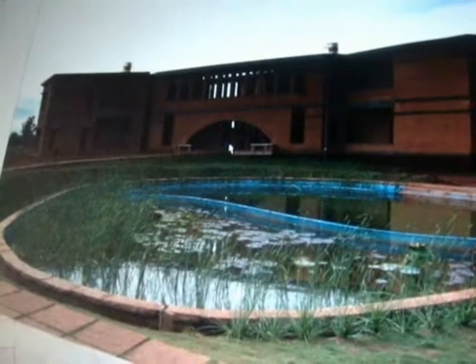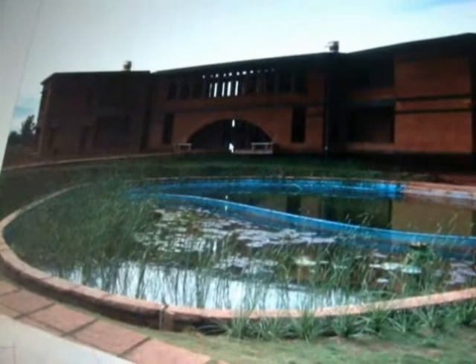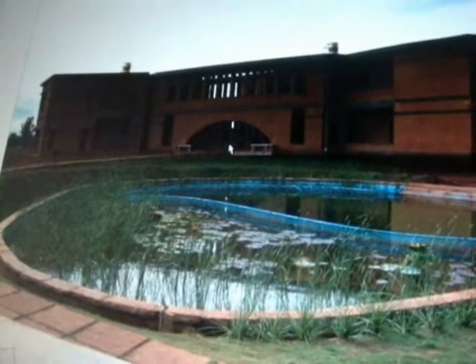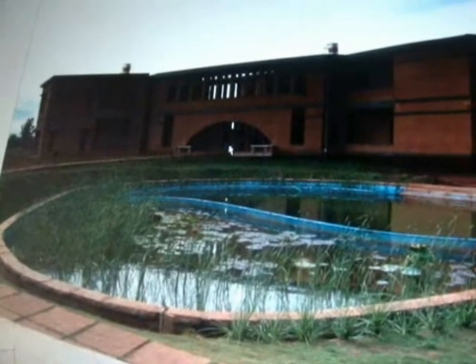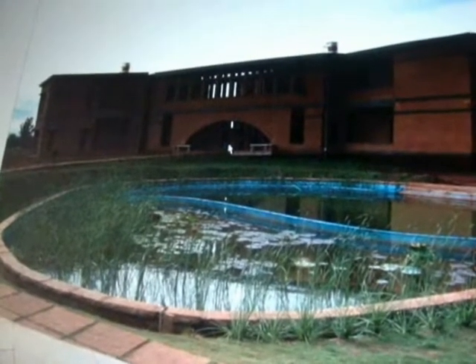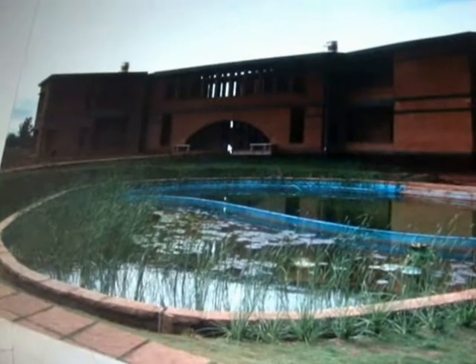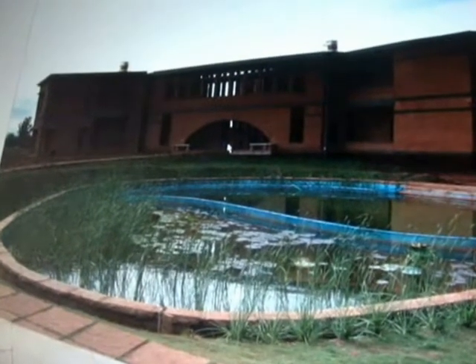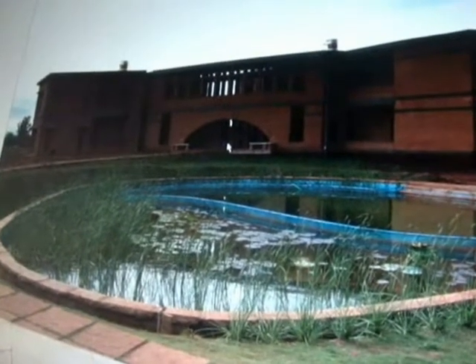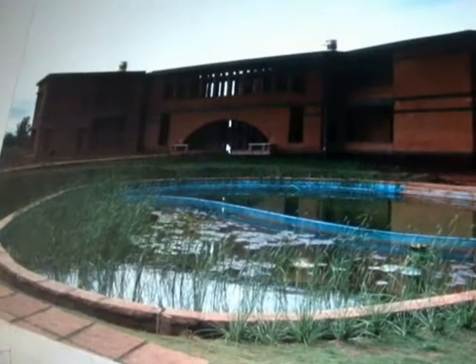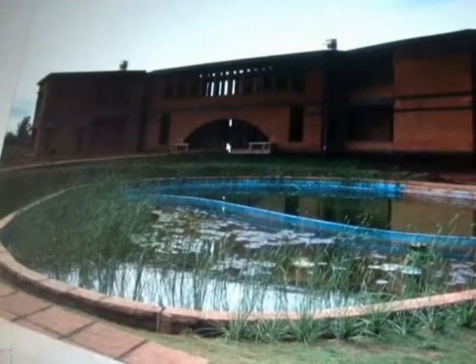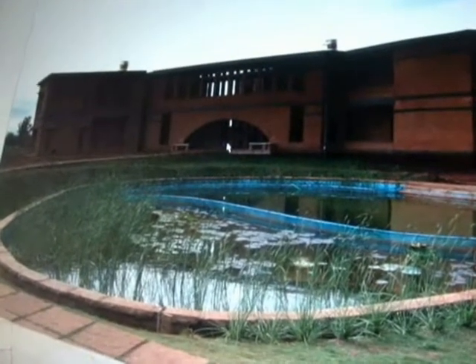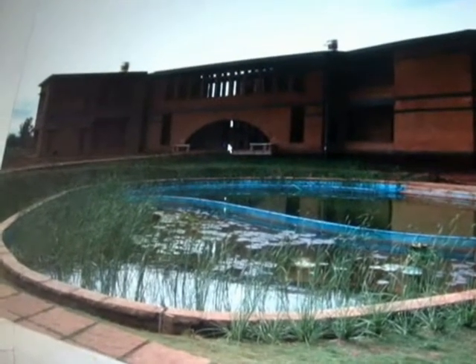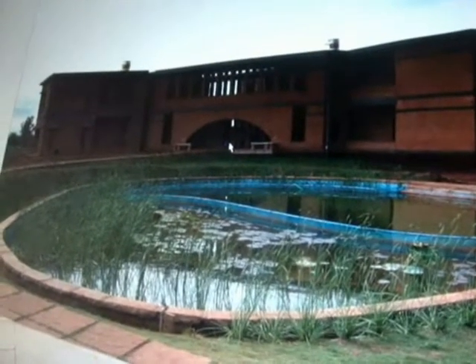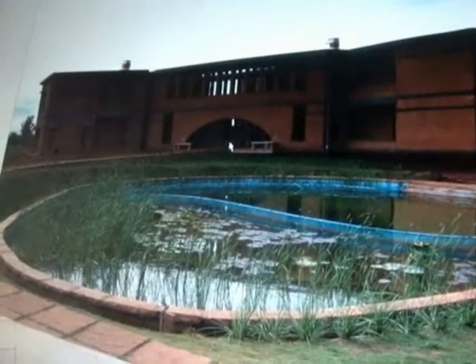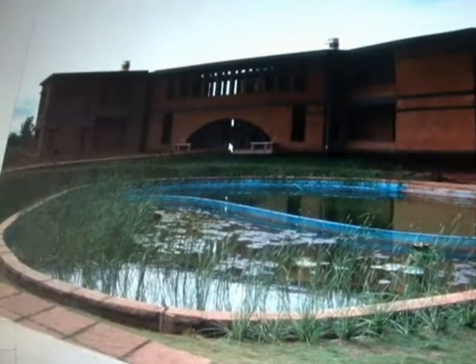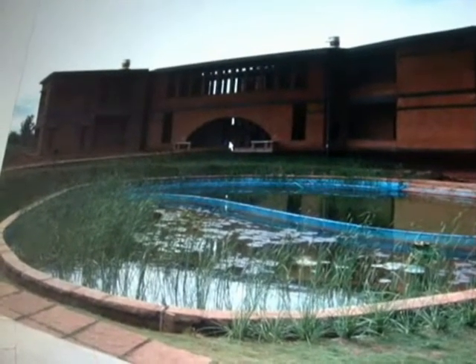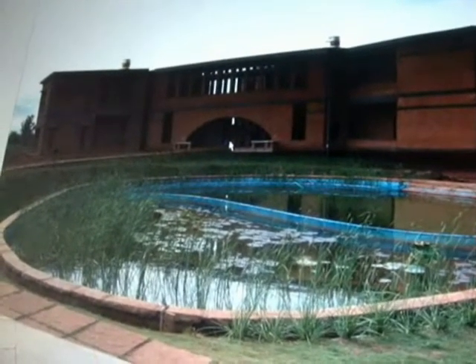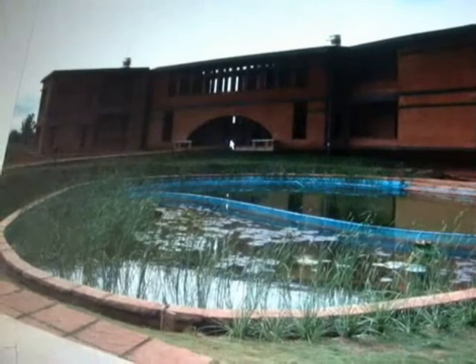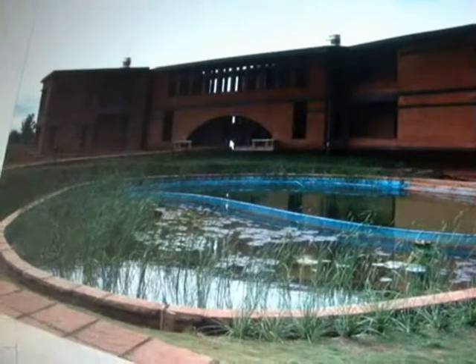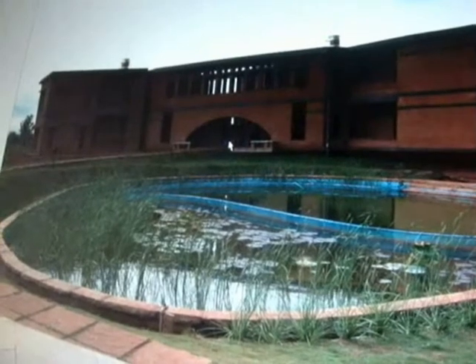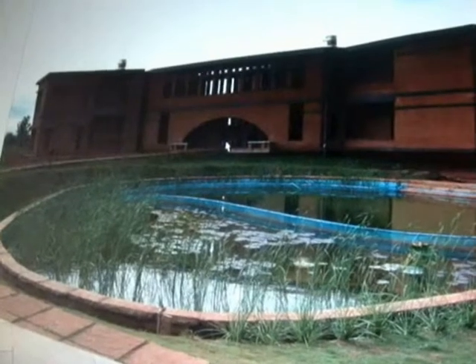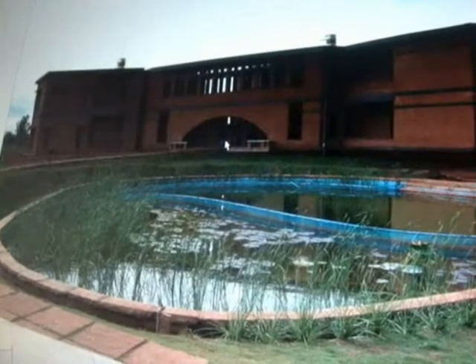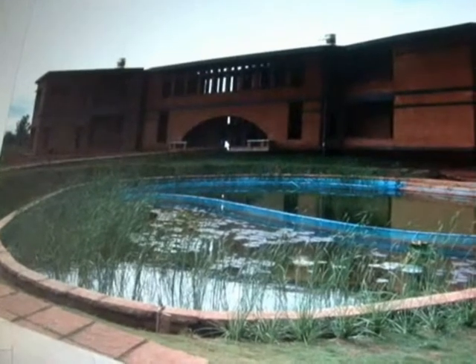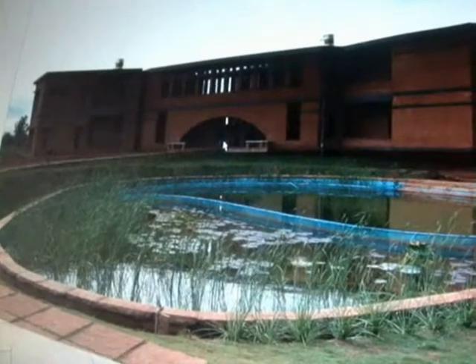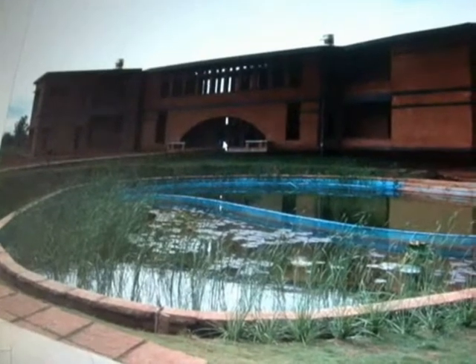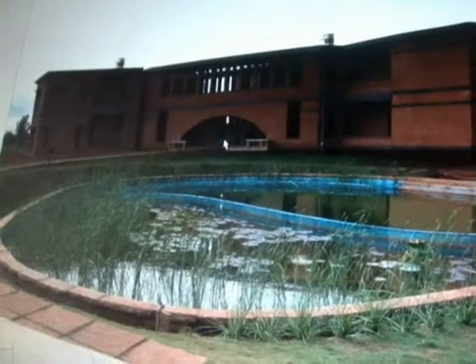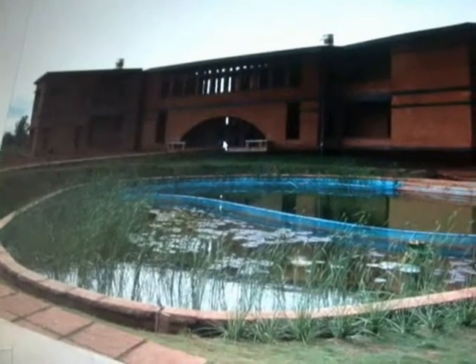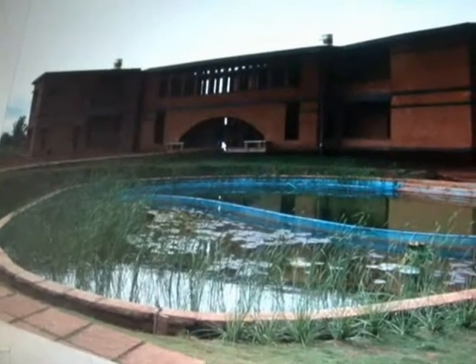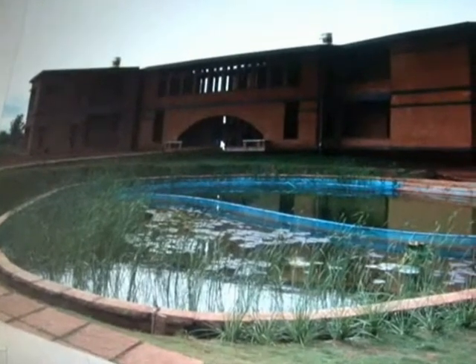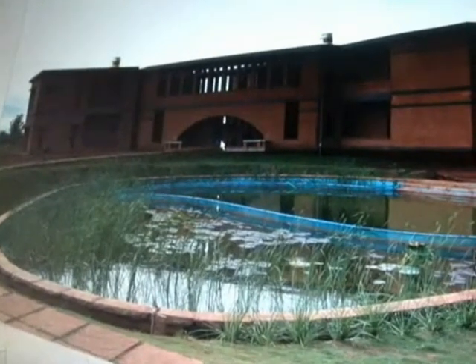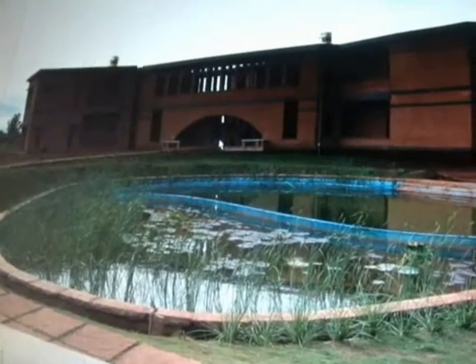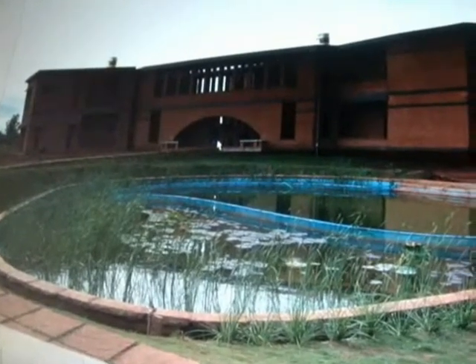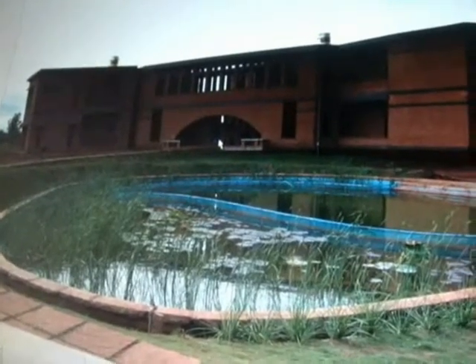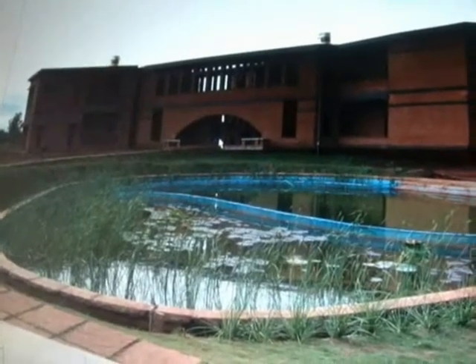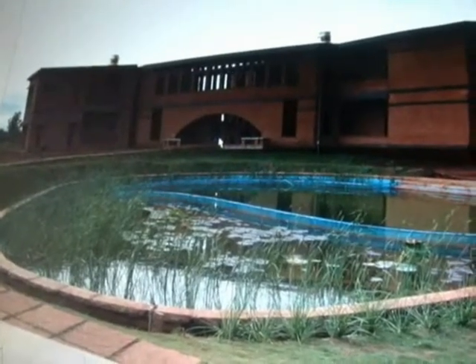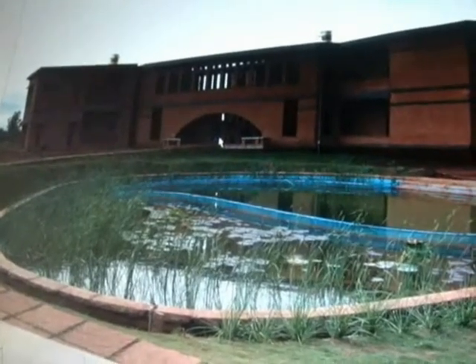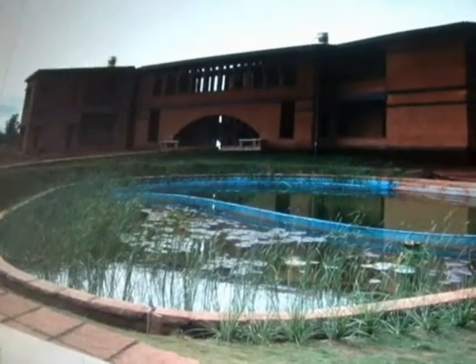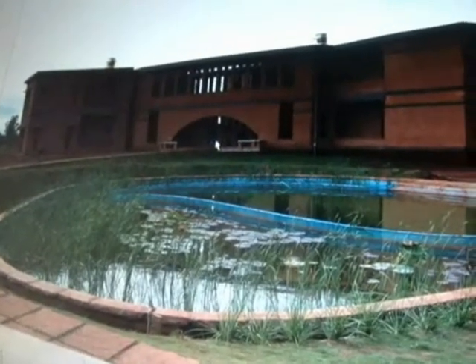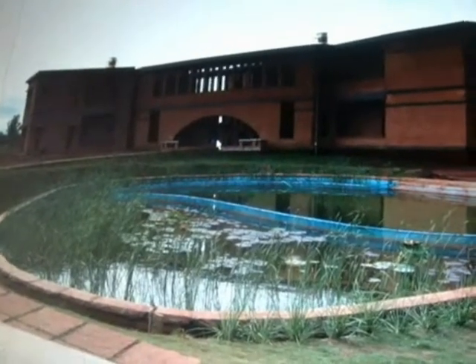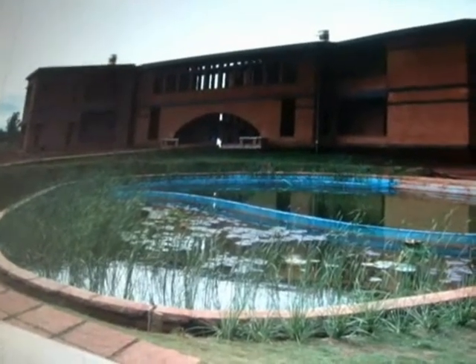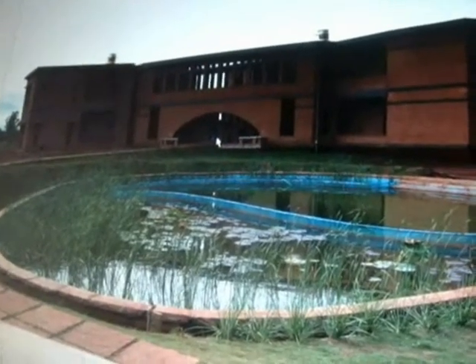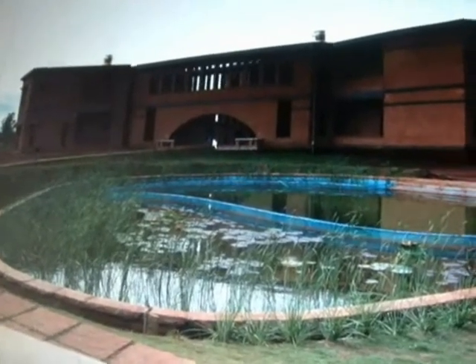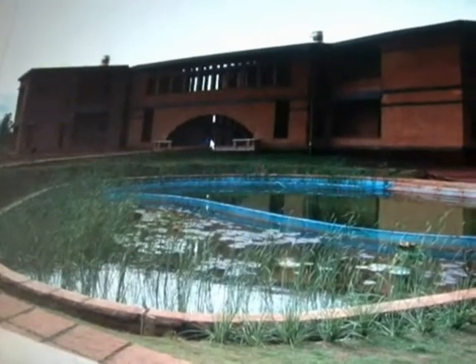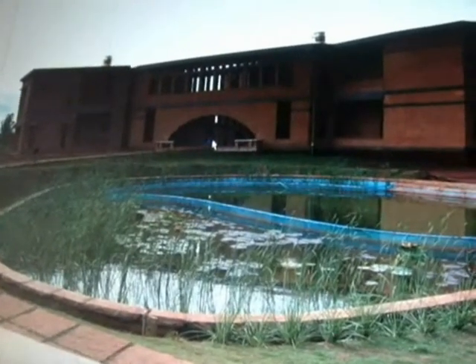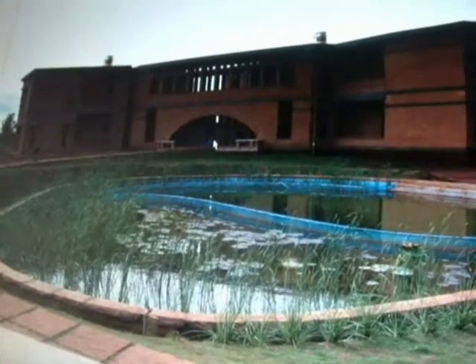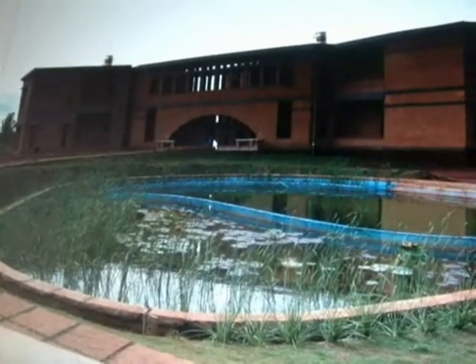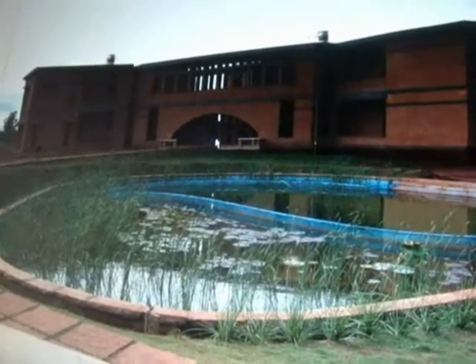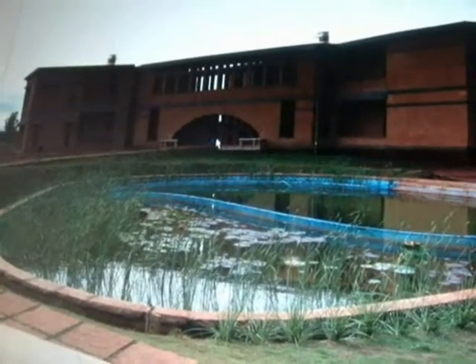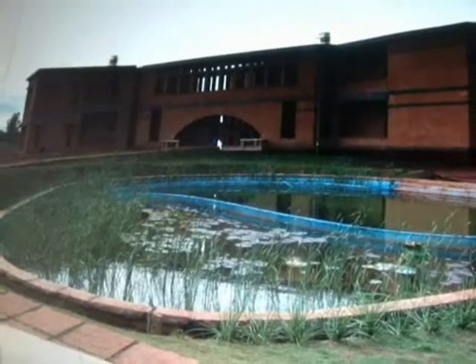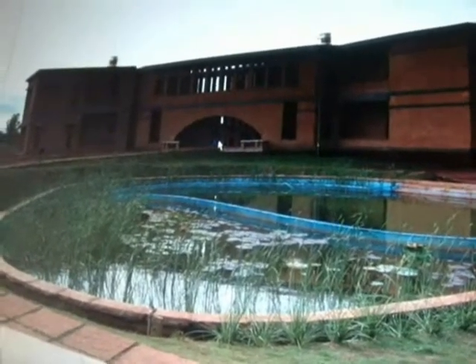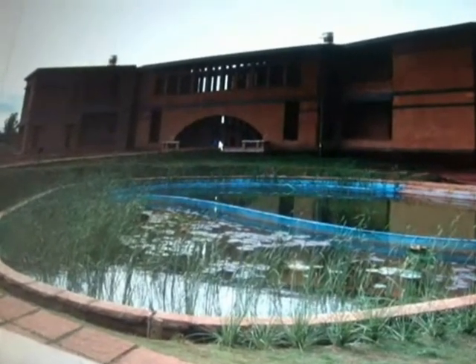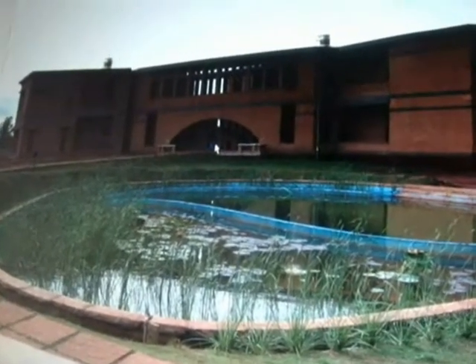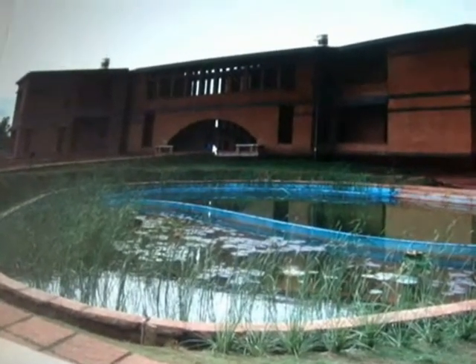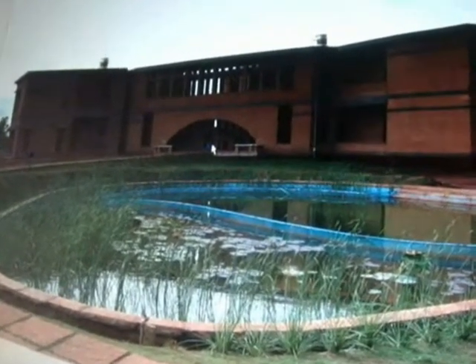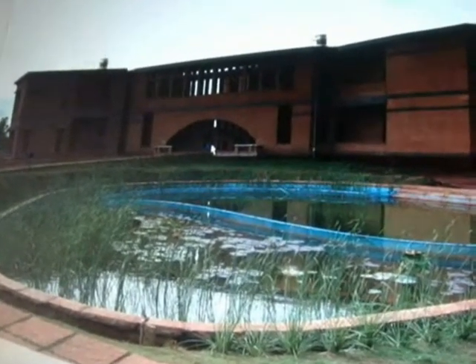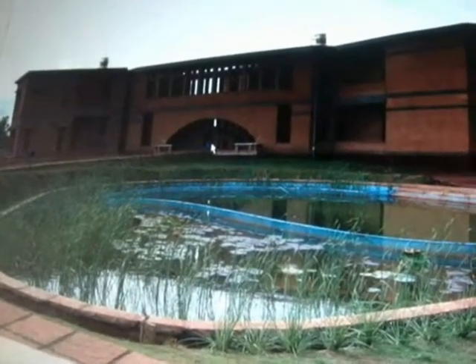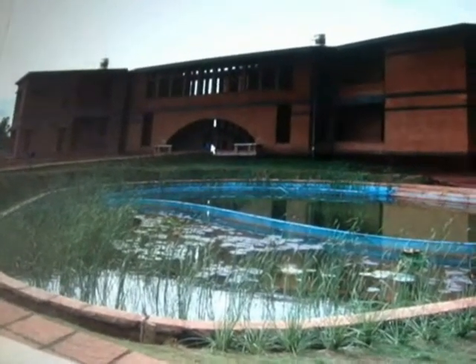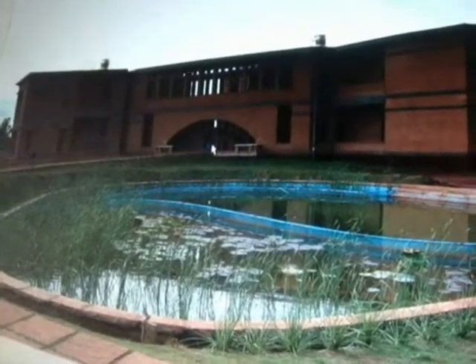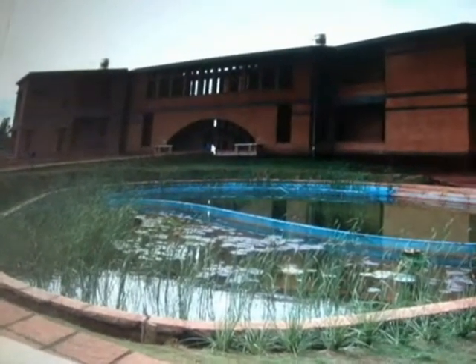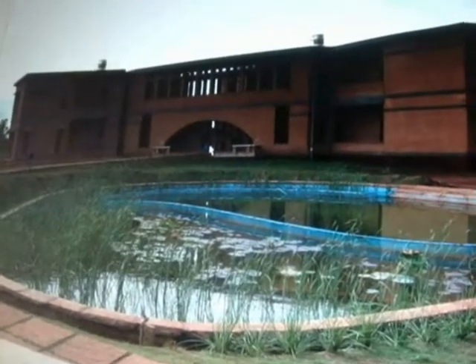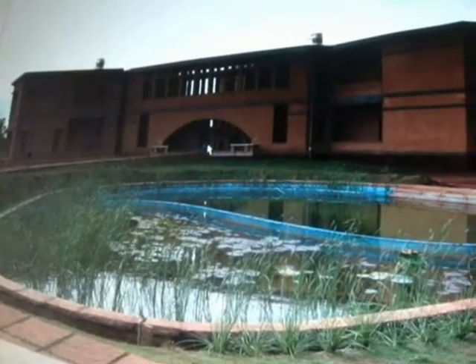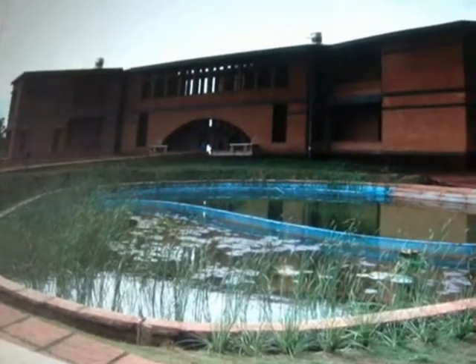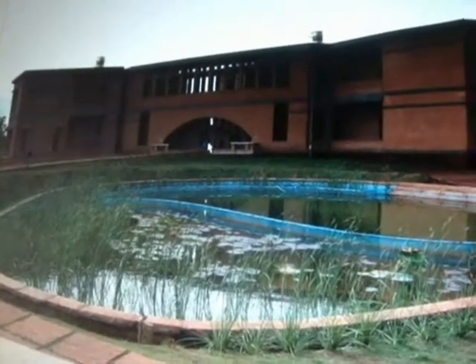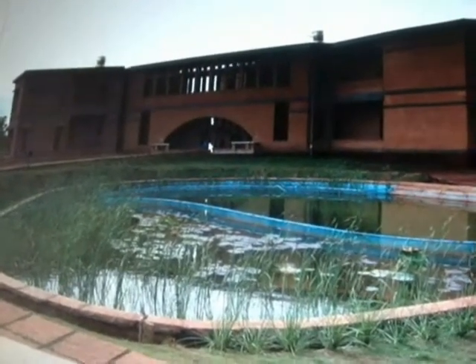You are taking a look at the first bio pool in India, and this is located in an eco-resort in Hesargatta.